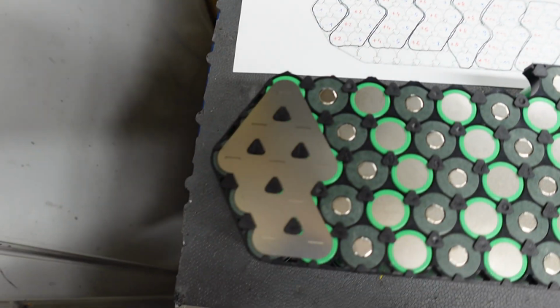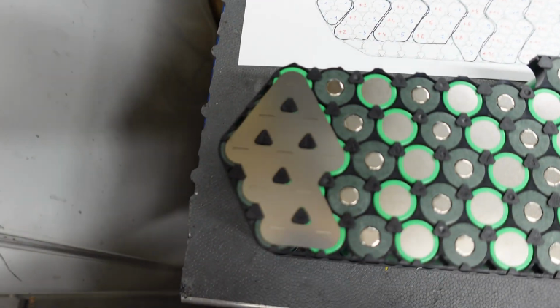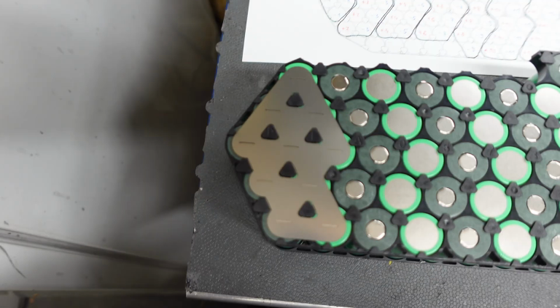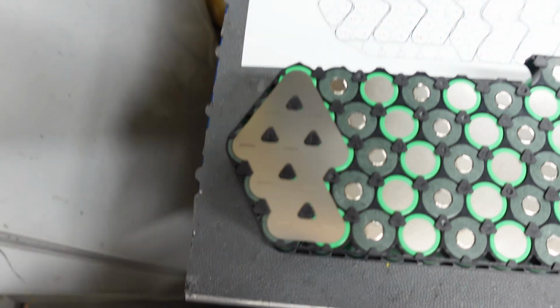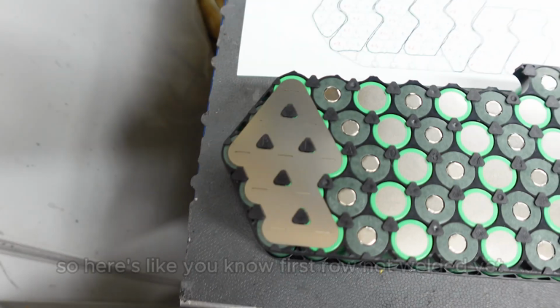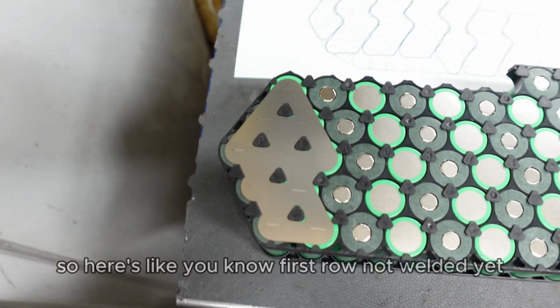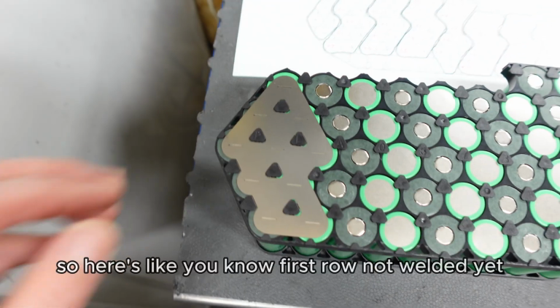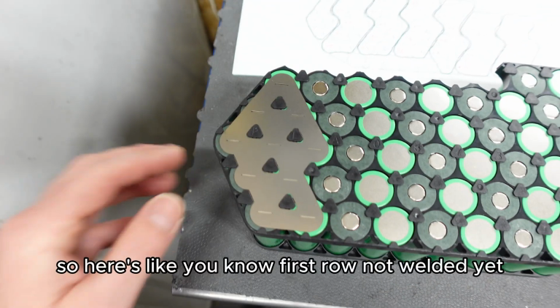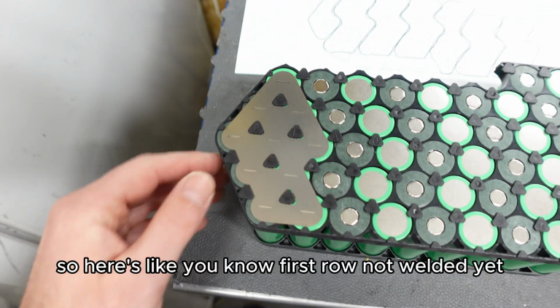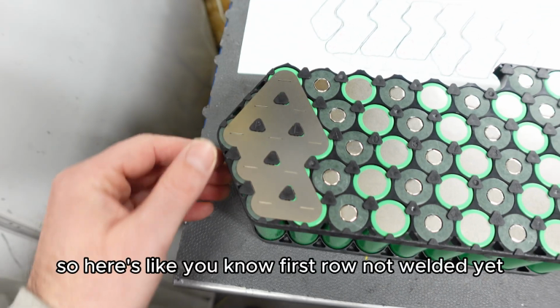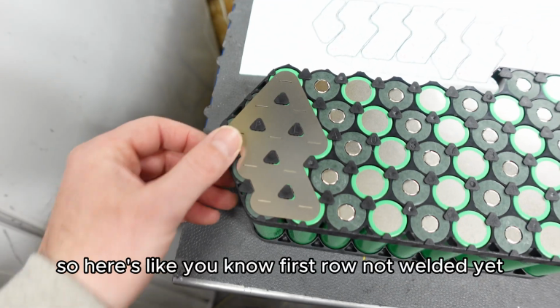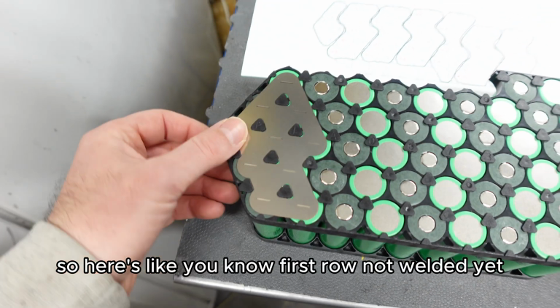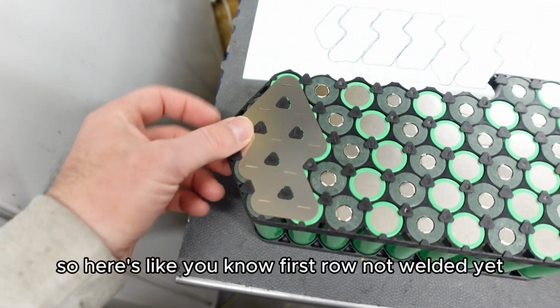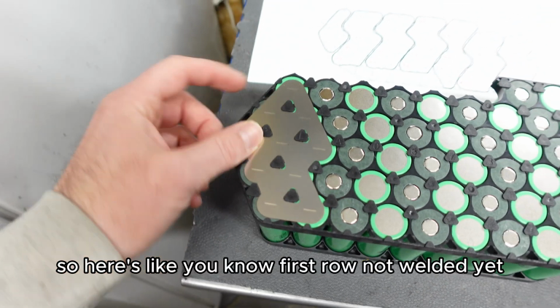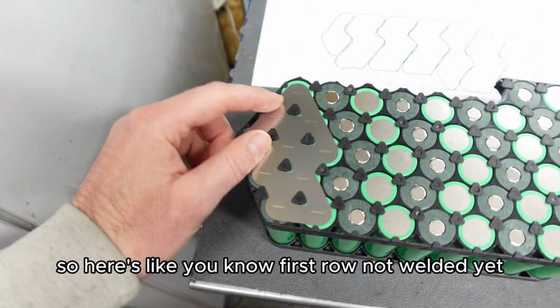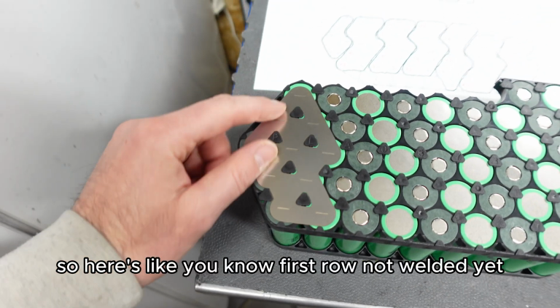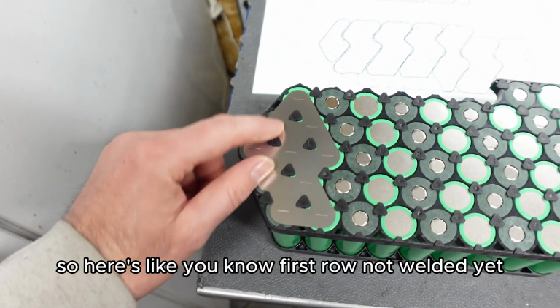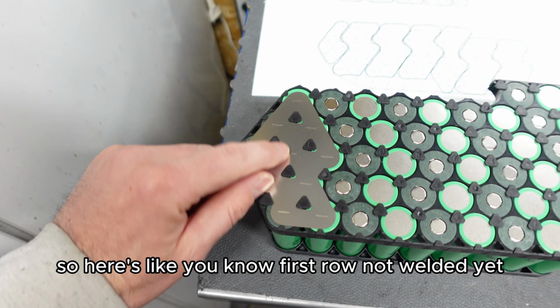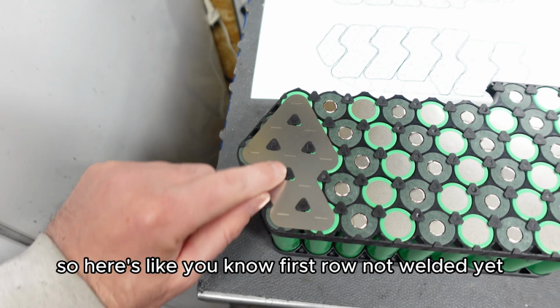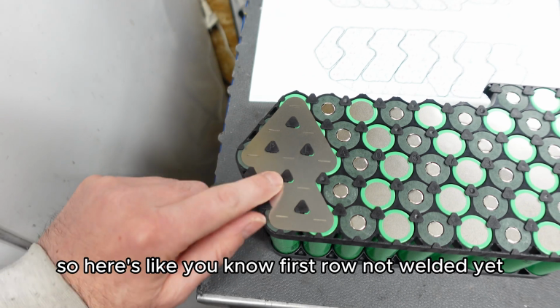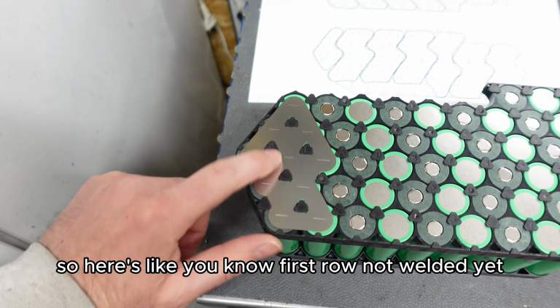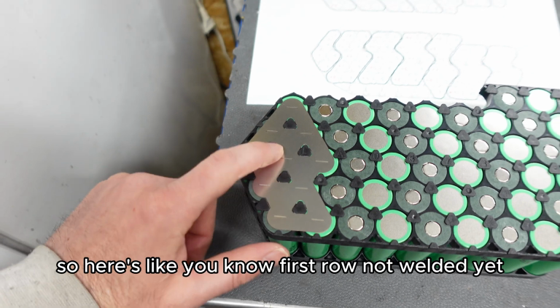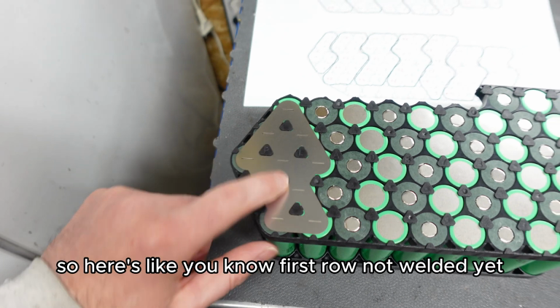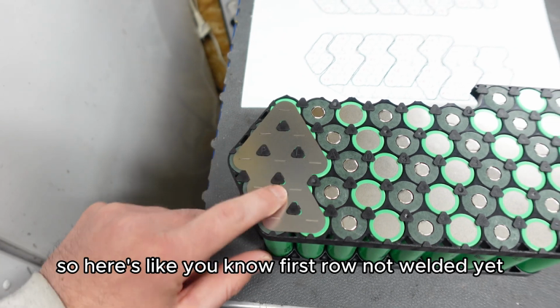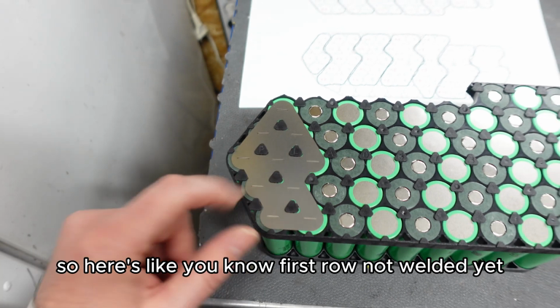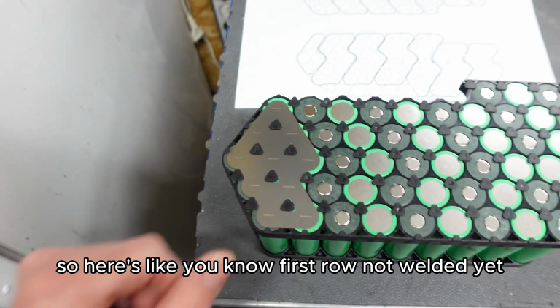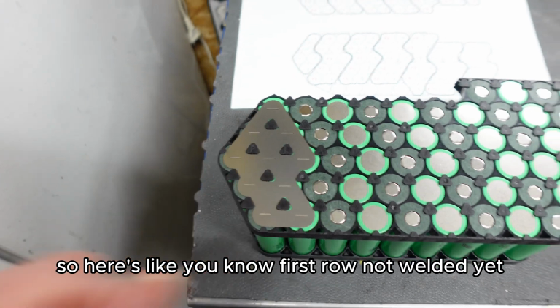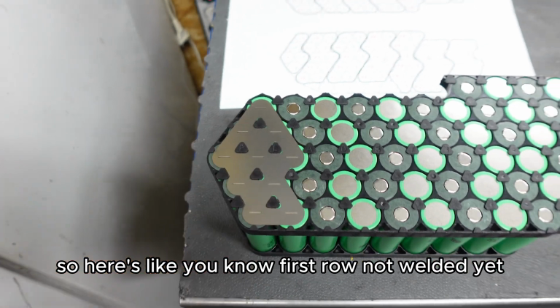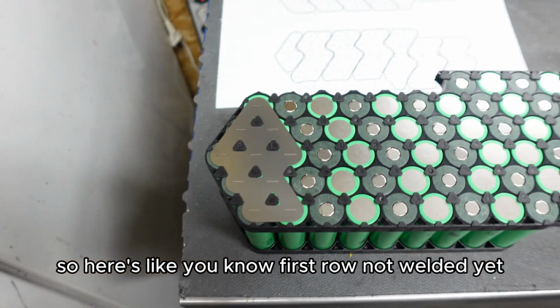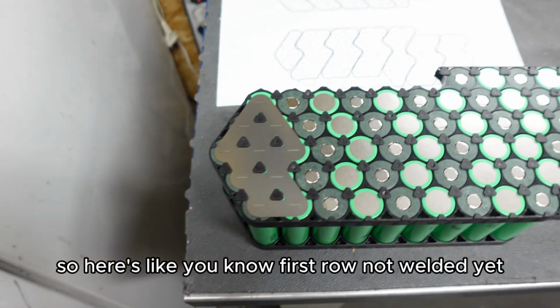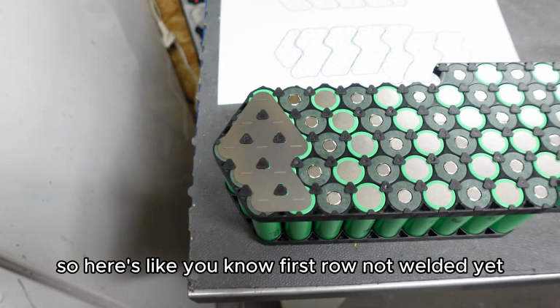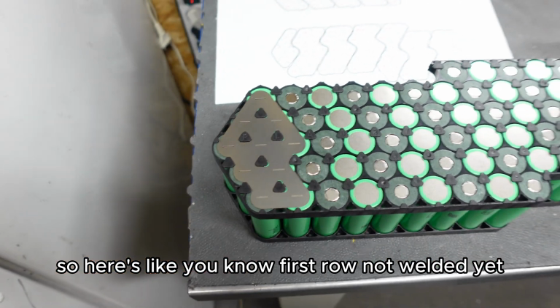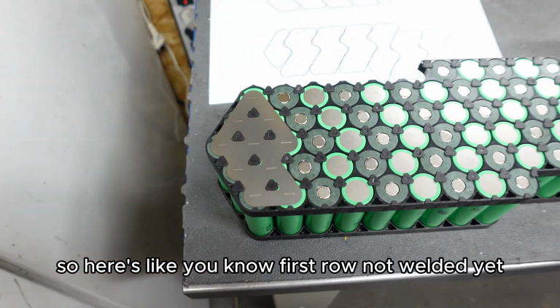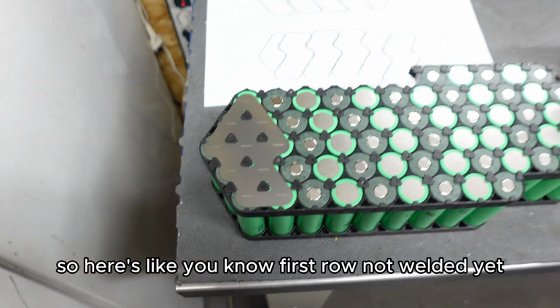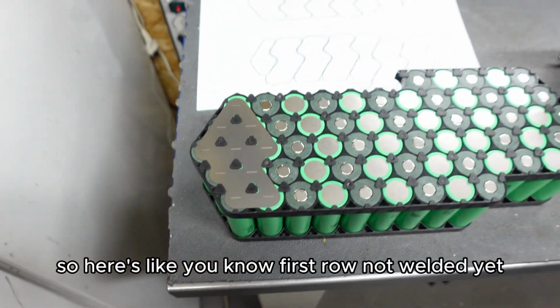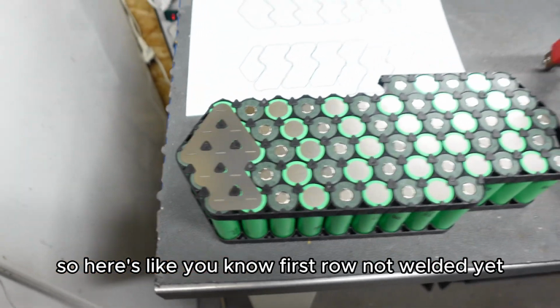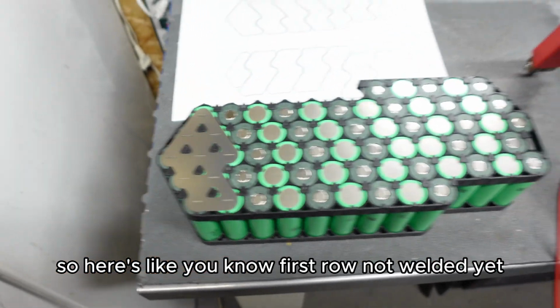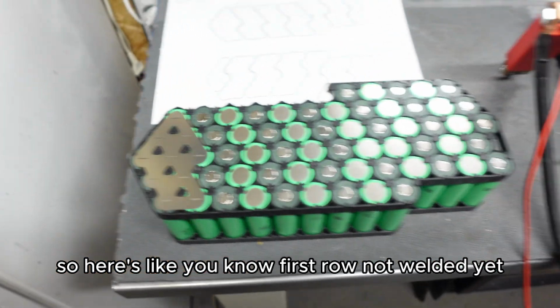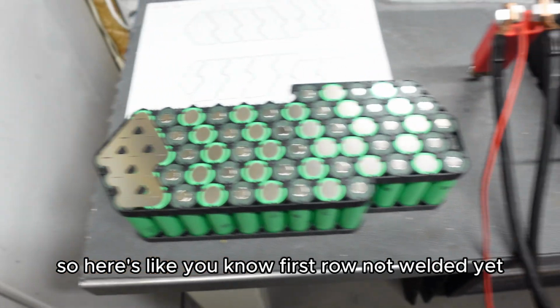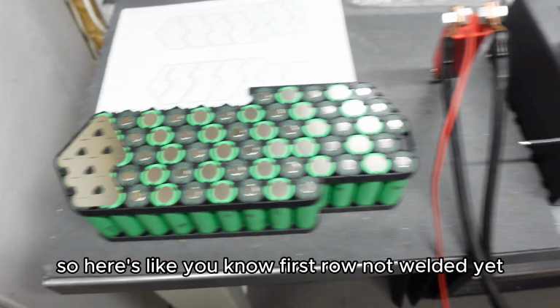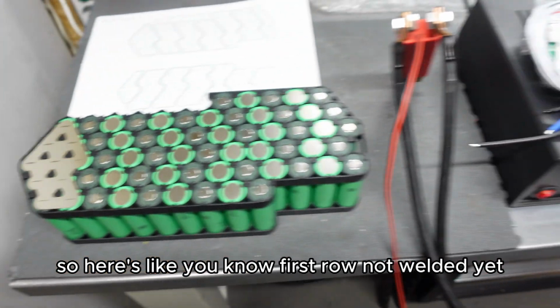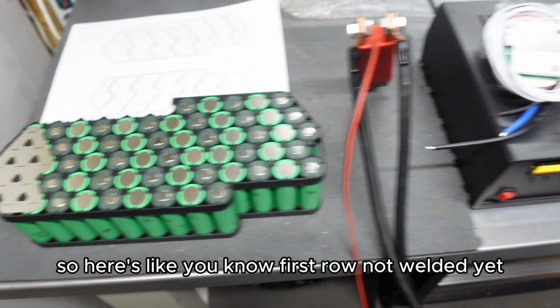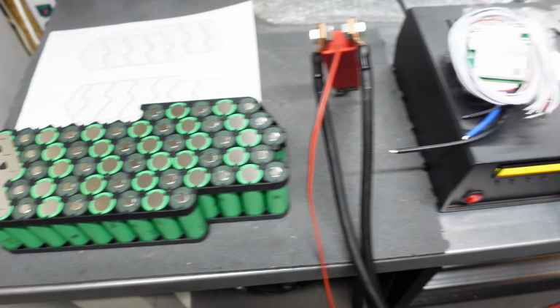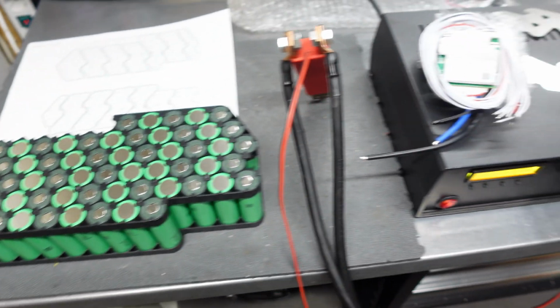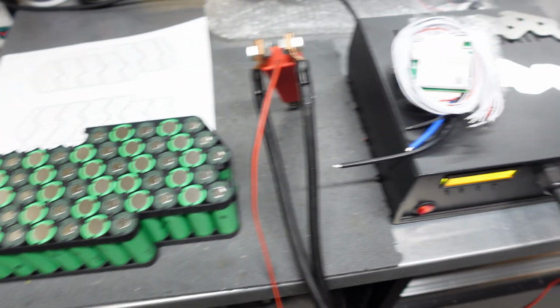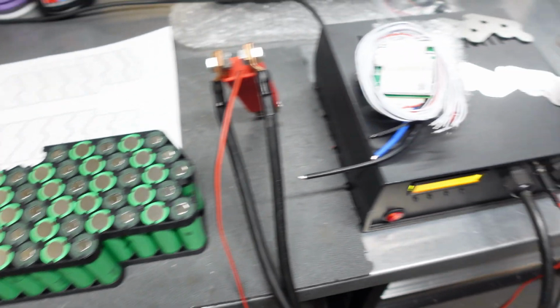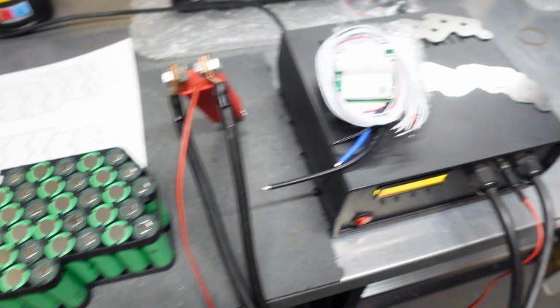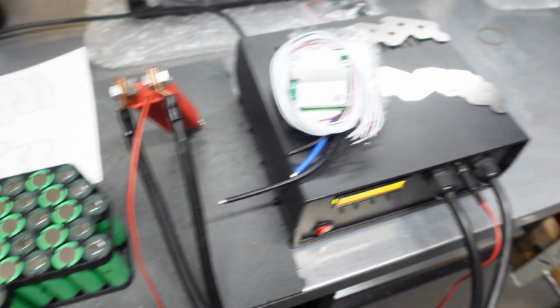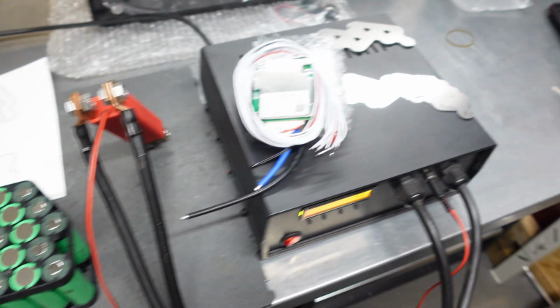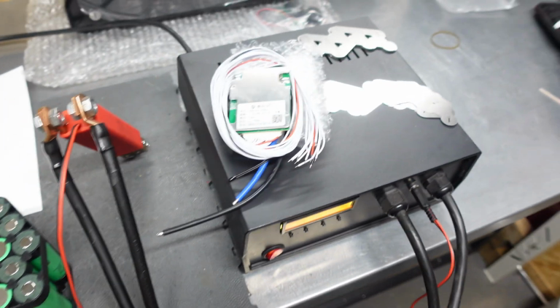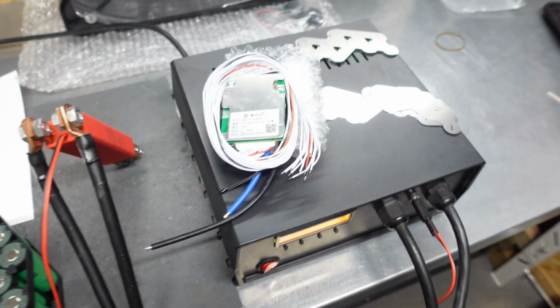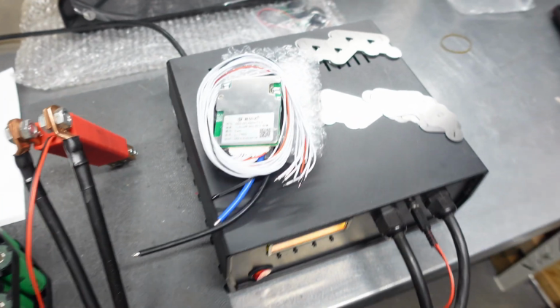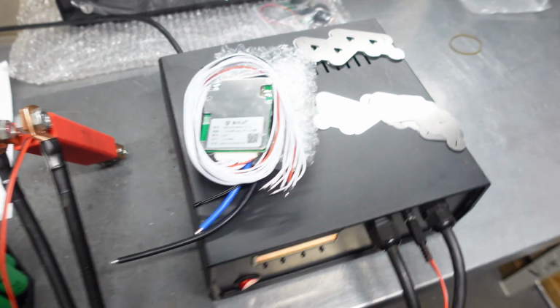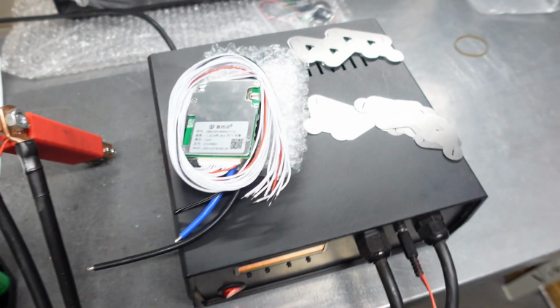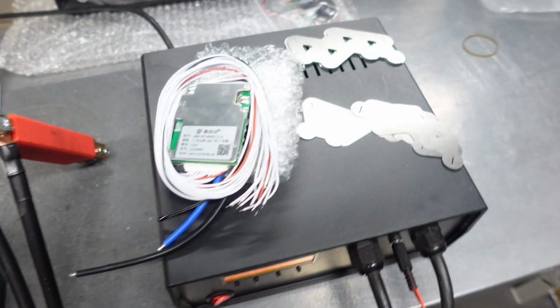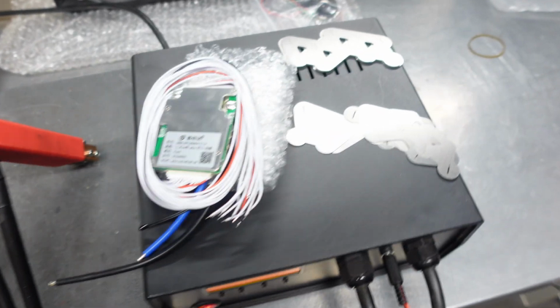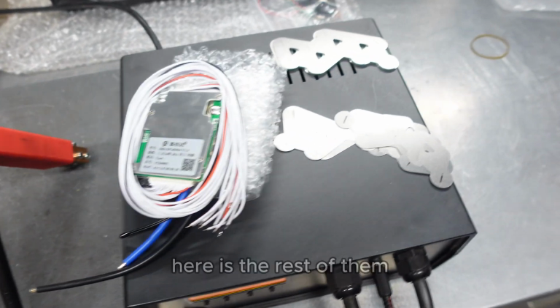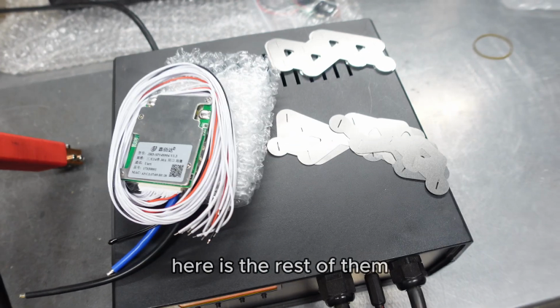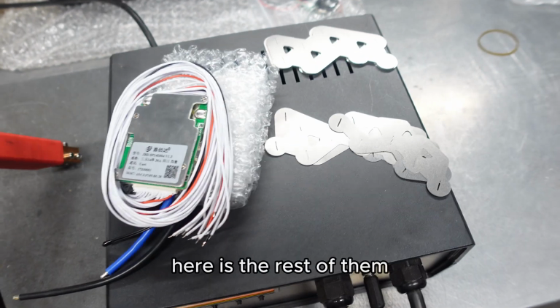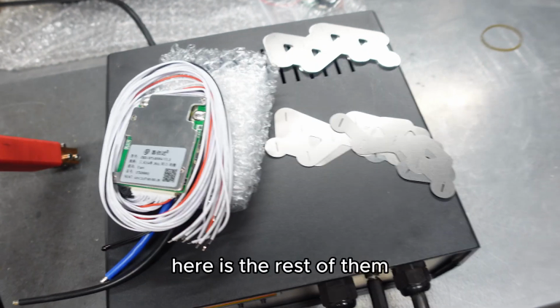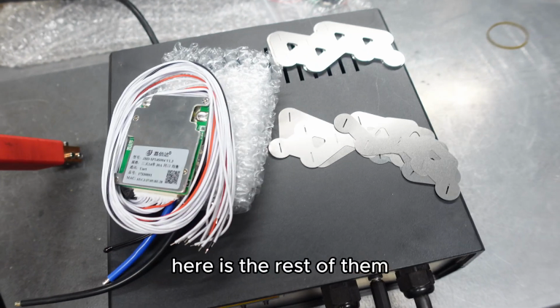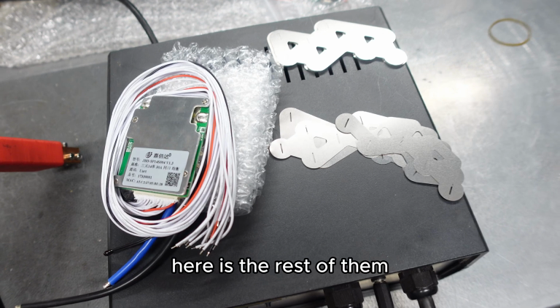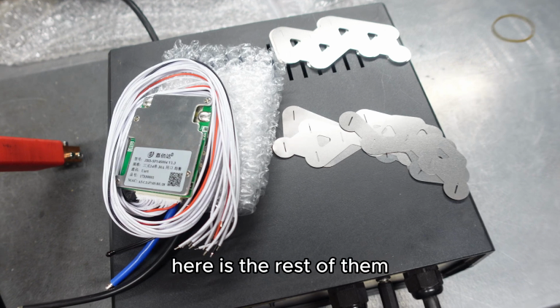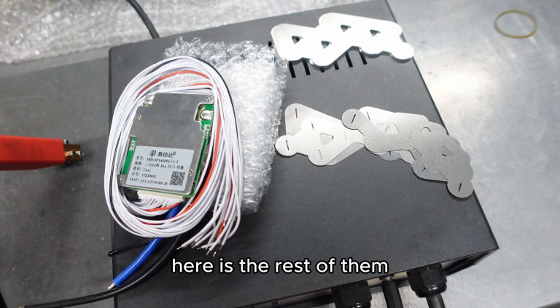So here is the first row, not welded yet. Here is the rest of them.